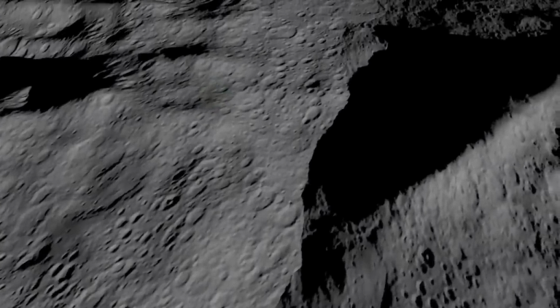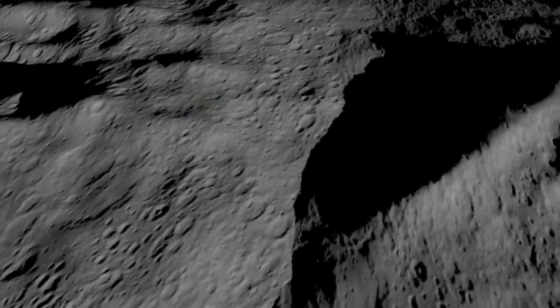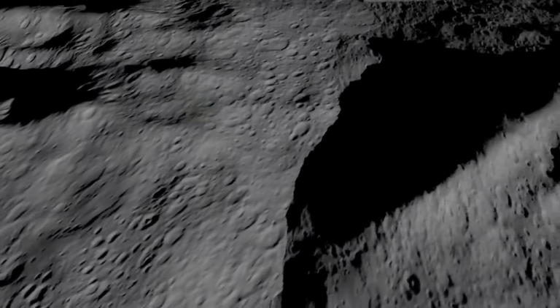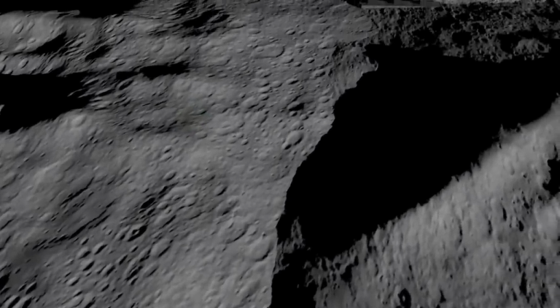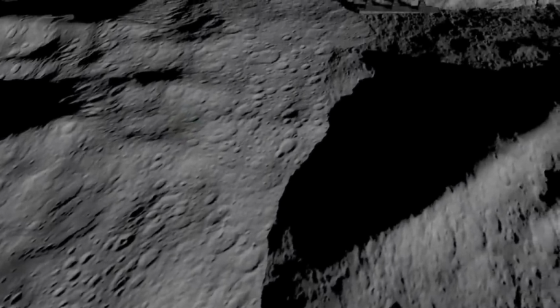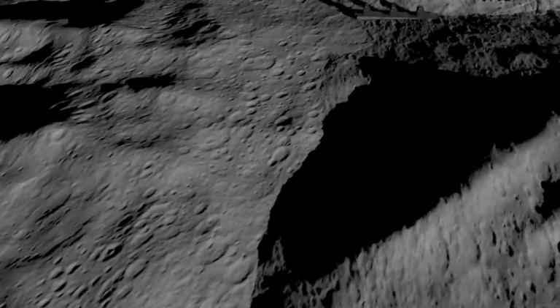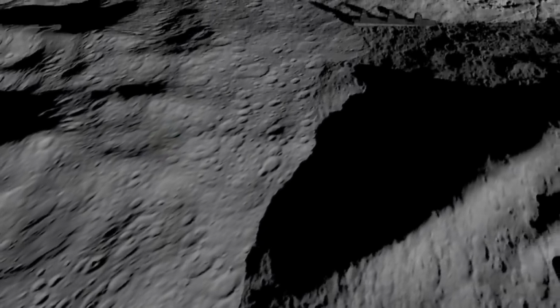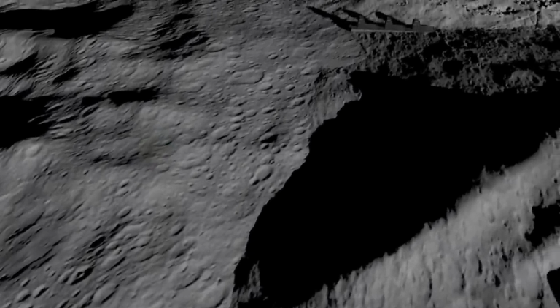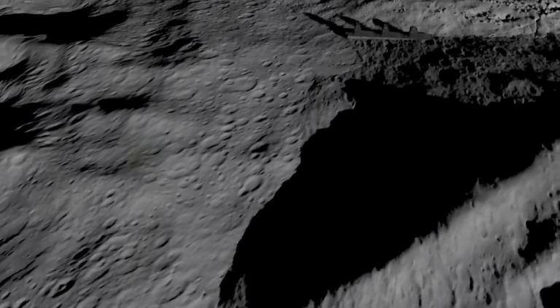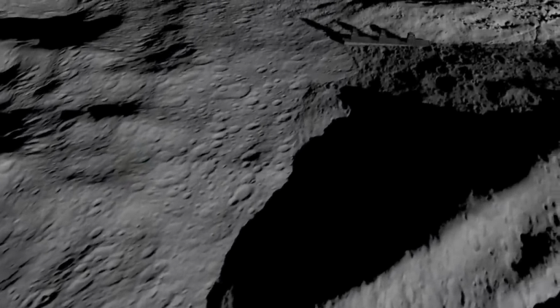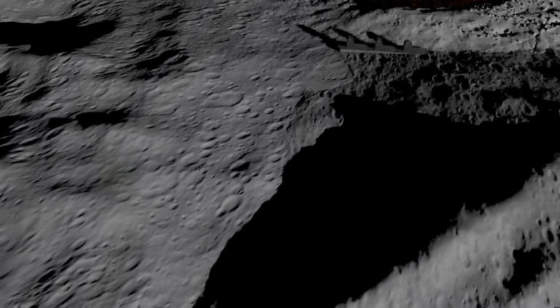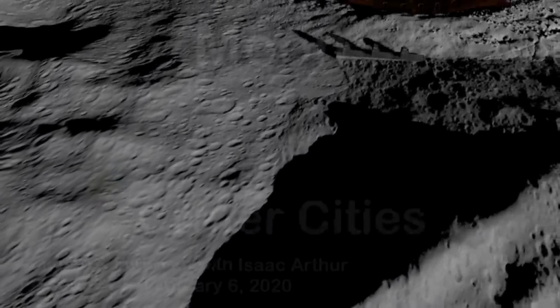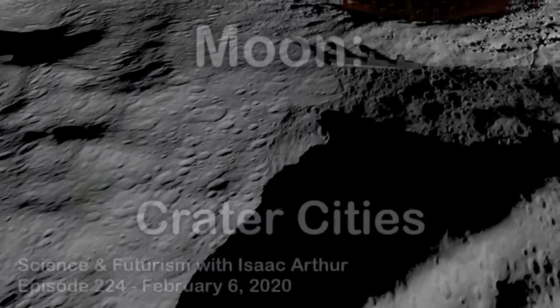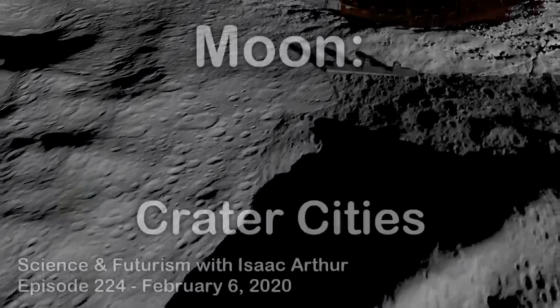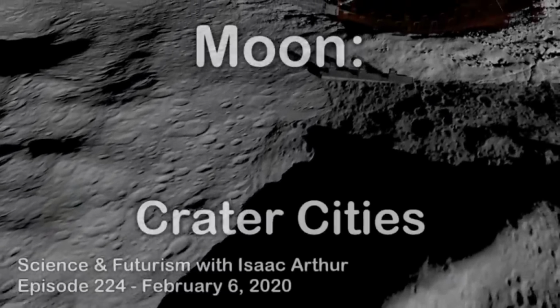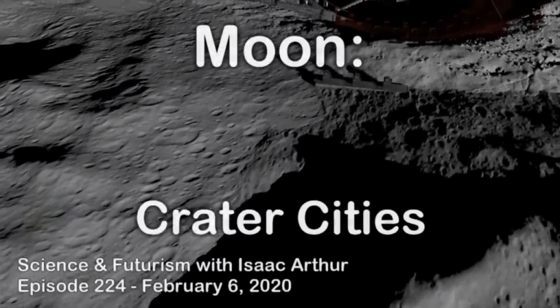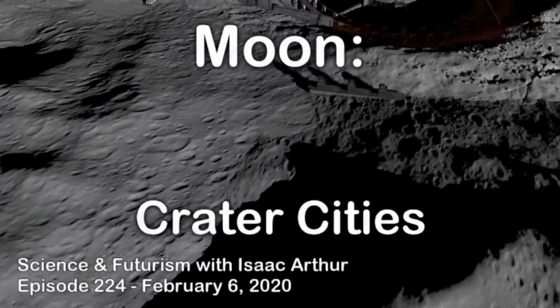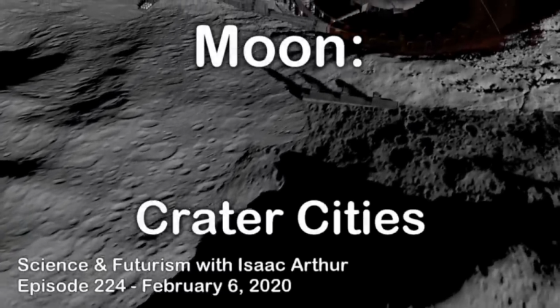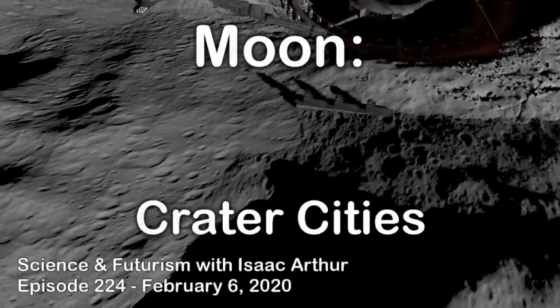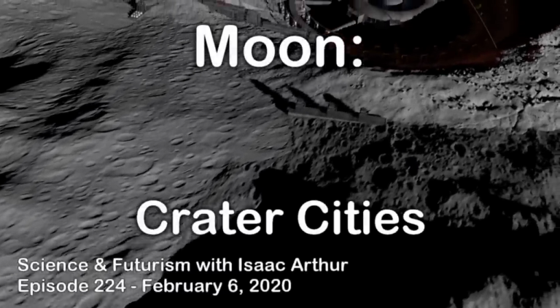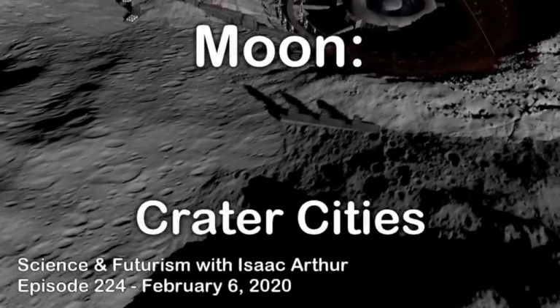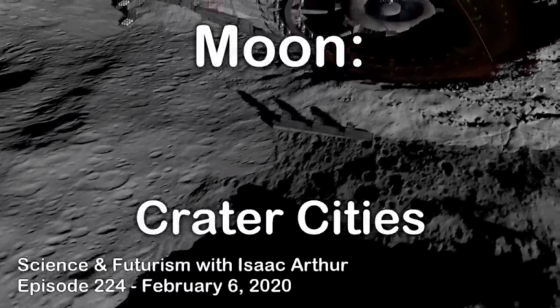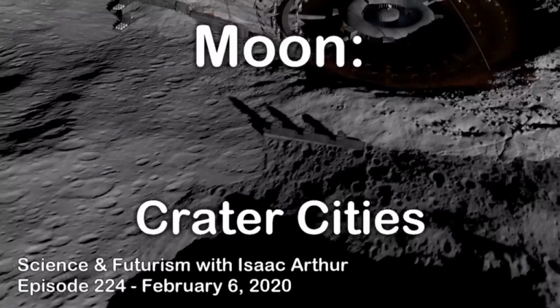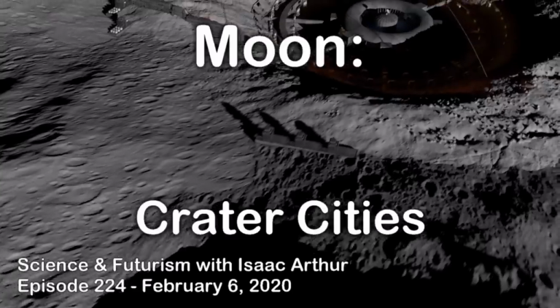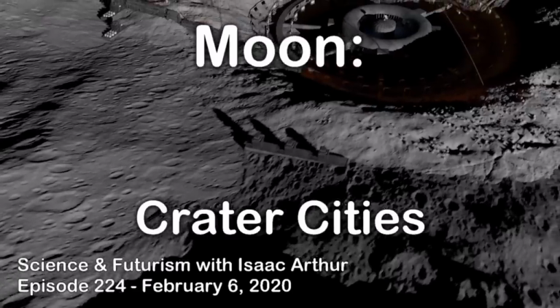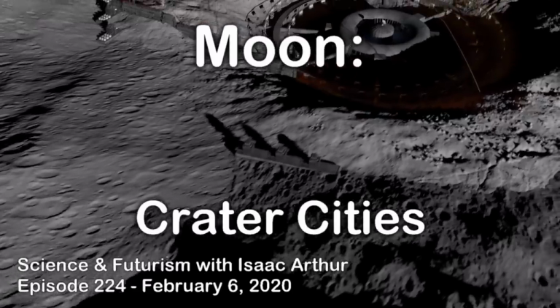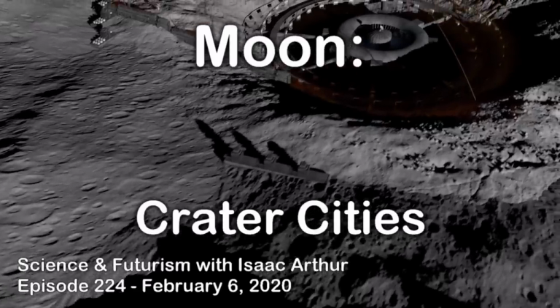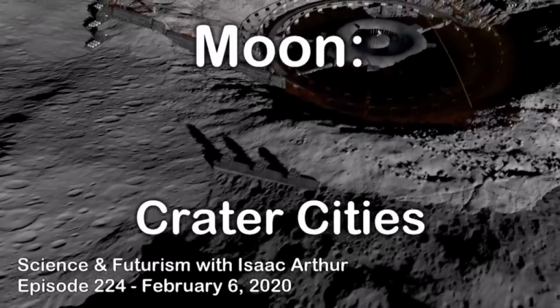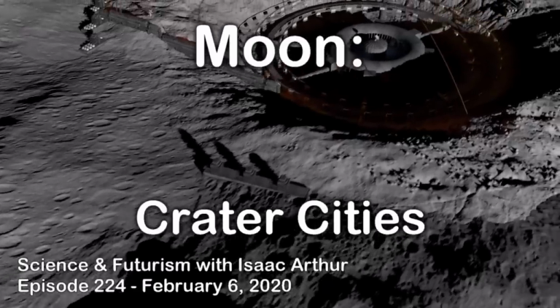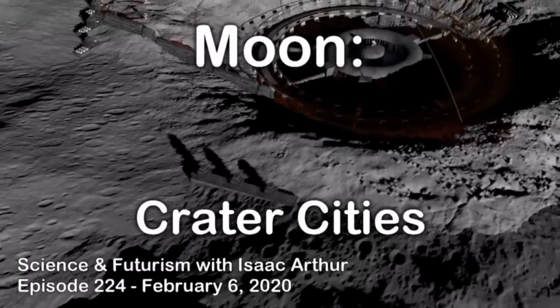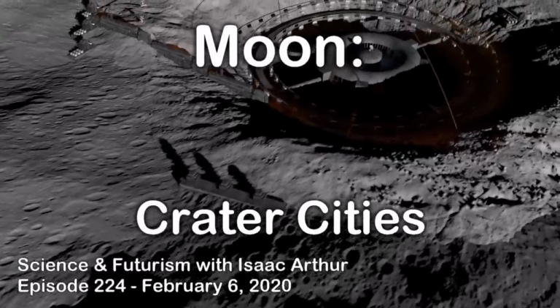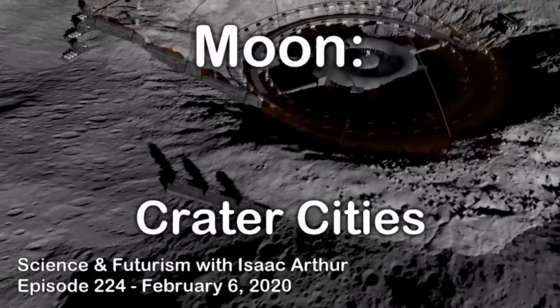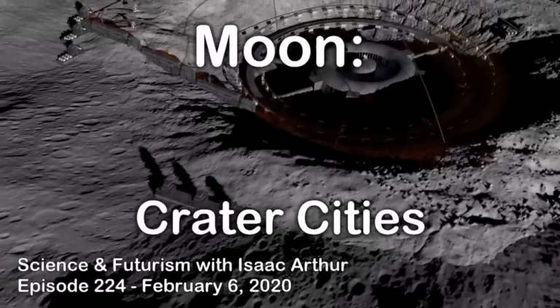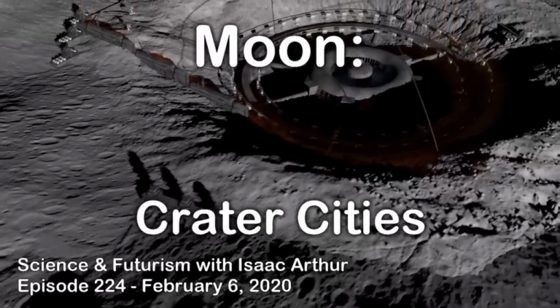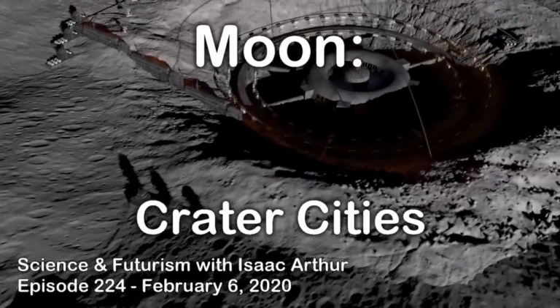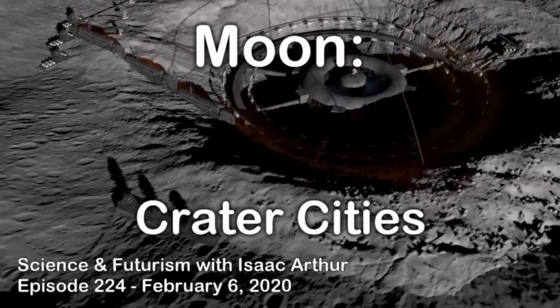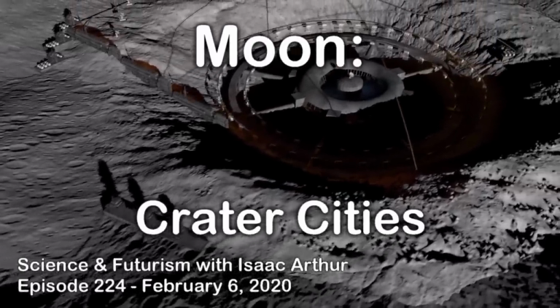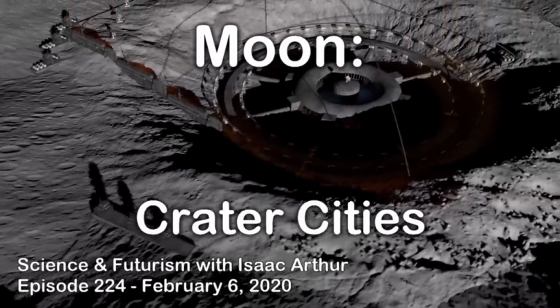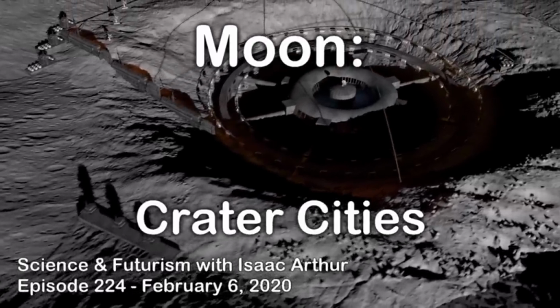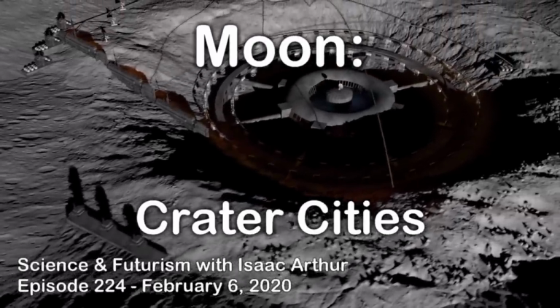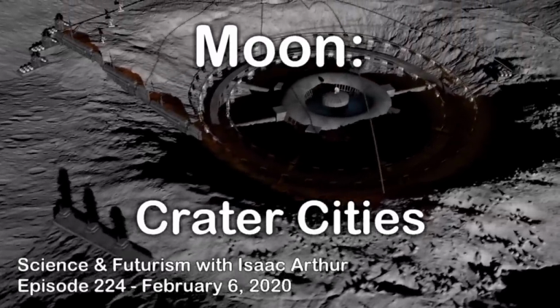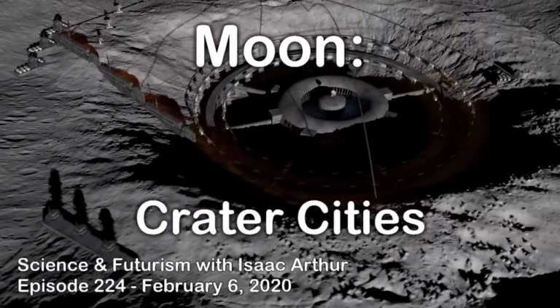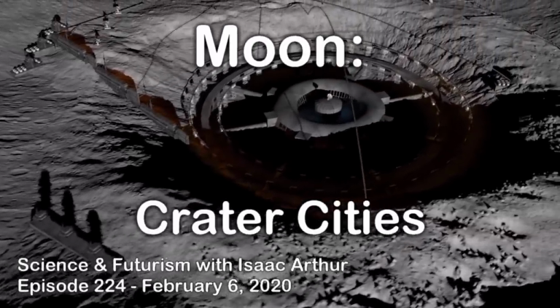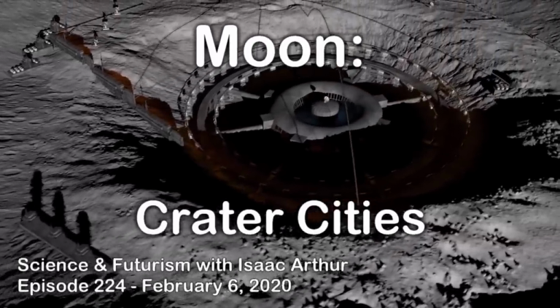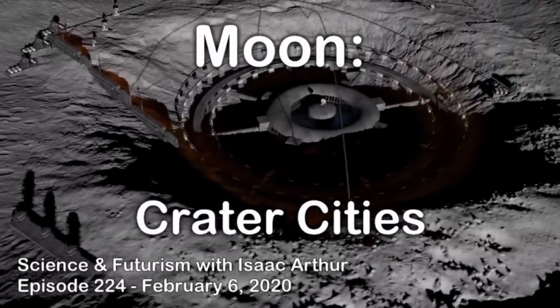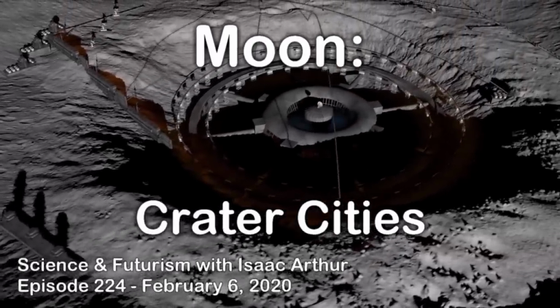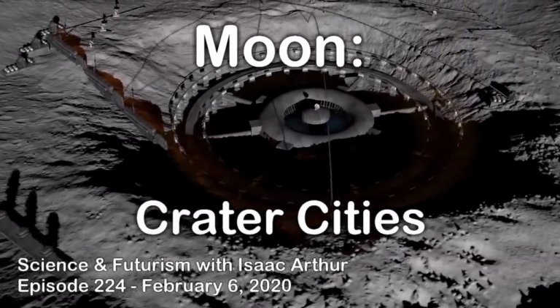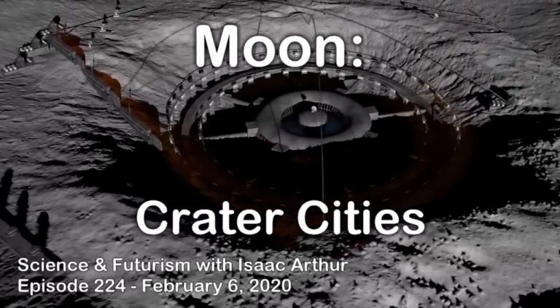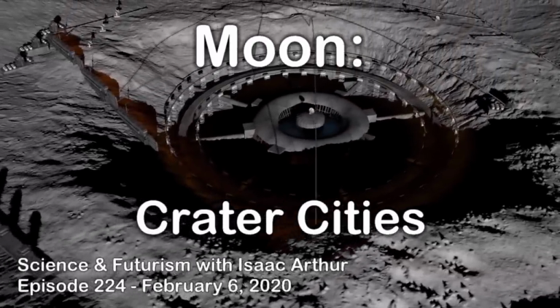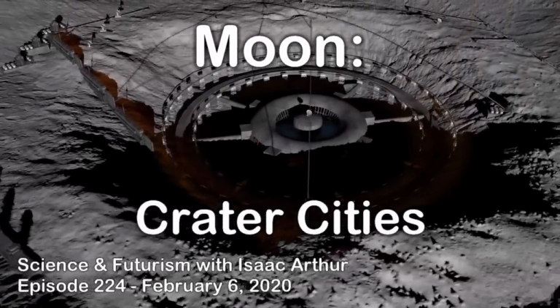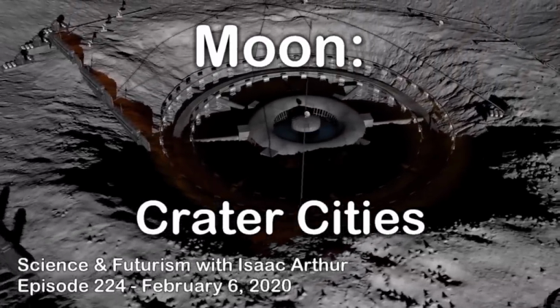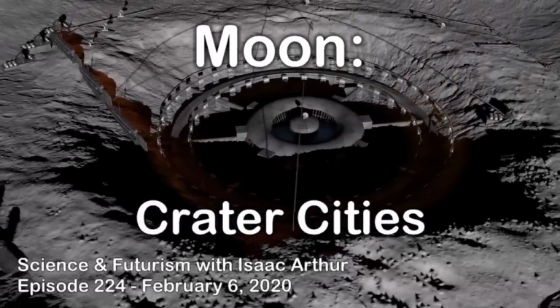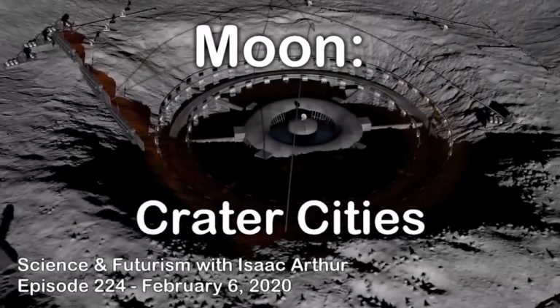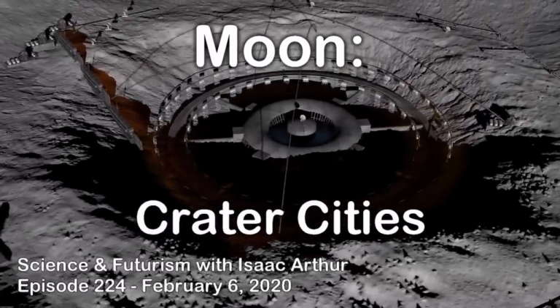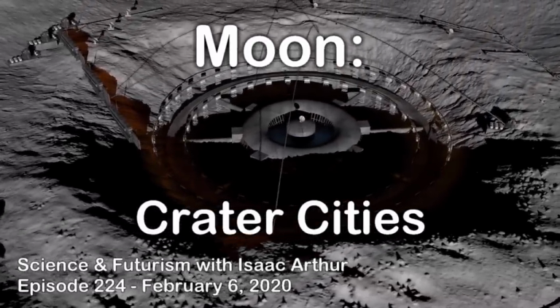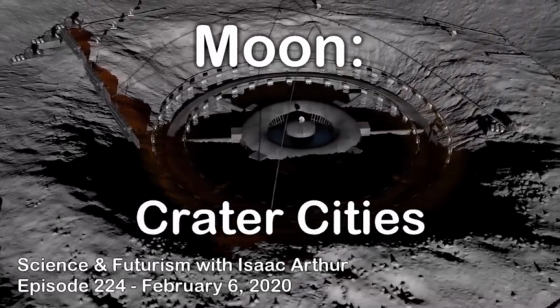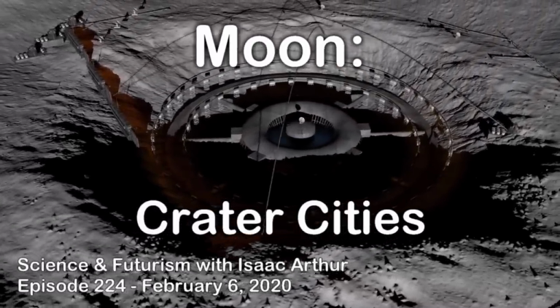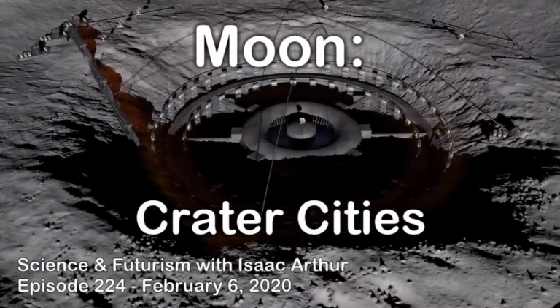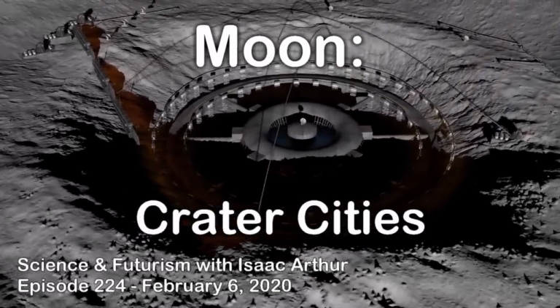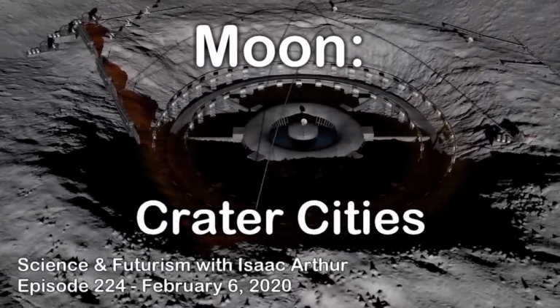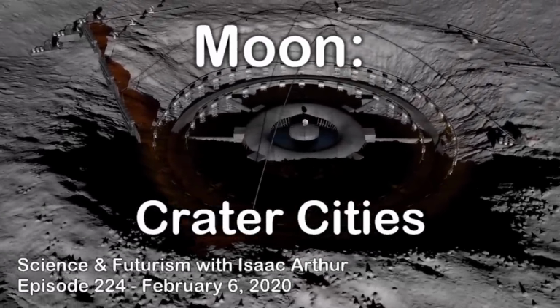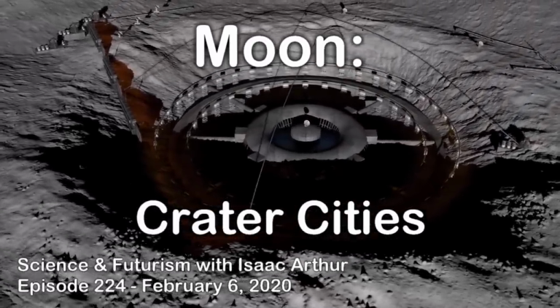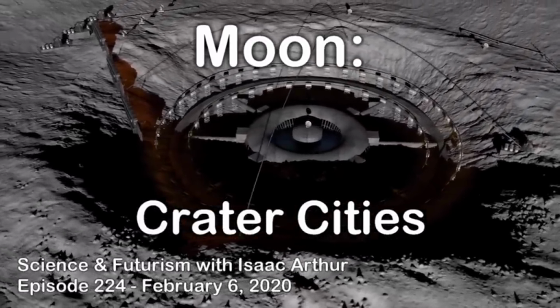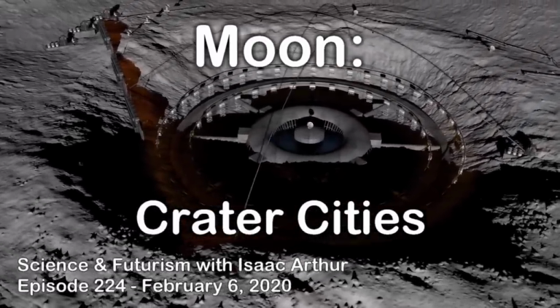You might have lived in some places you thought were real holes, but for future residents of the Moon, that would actually be a good thing.